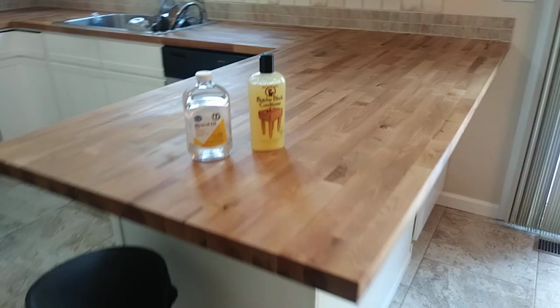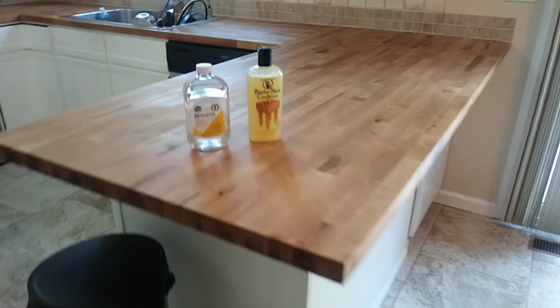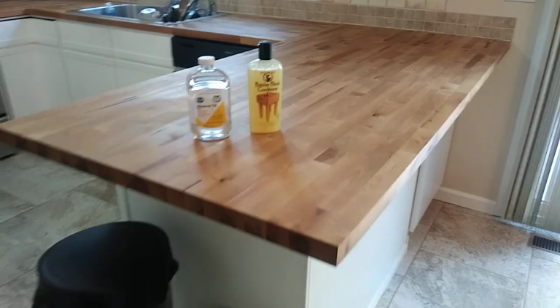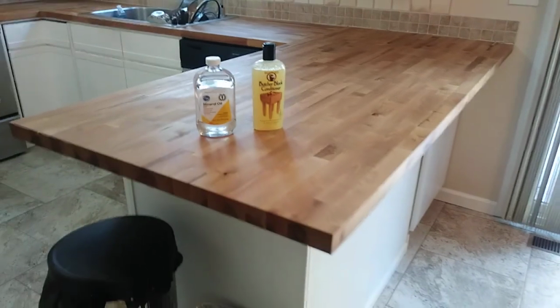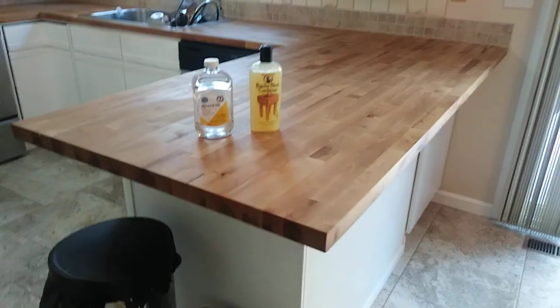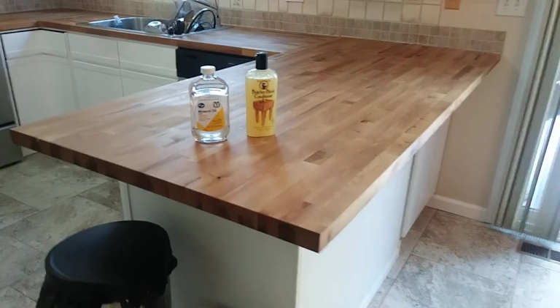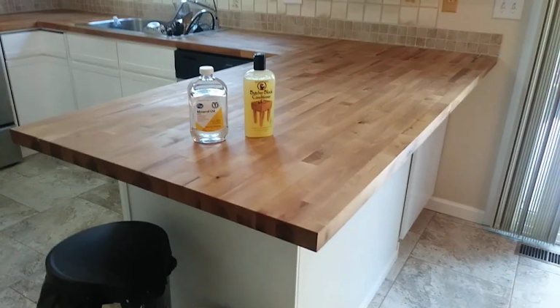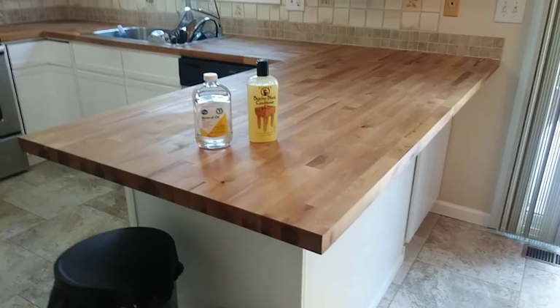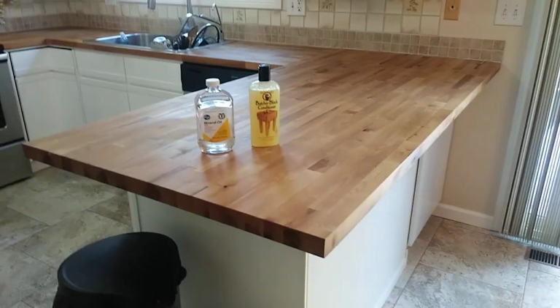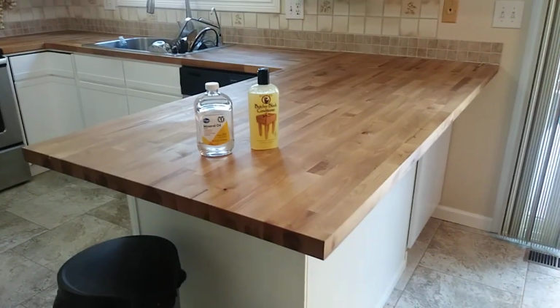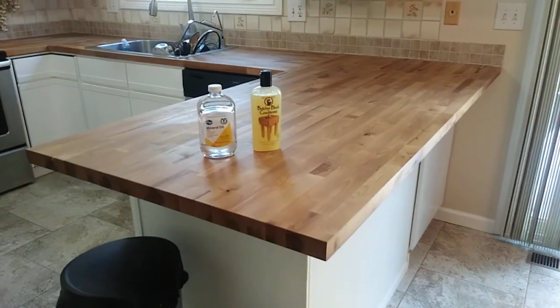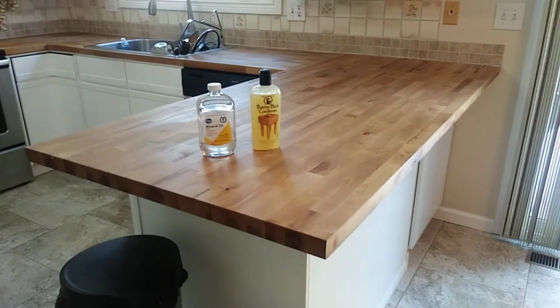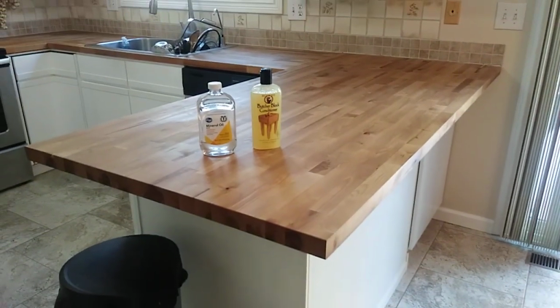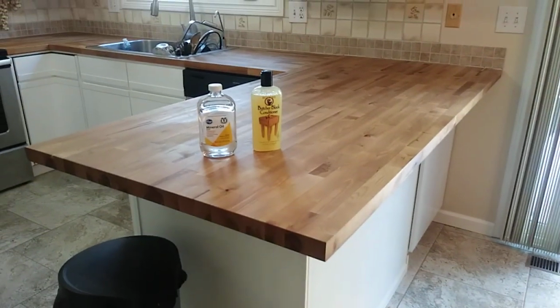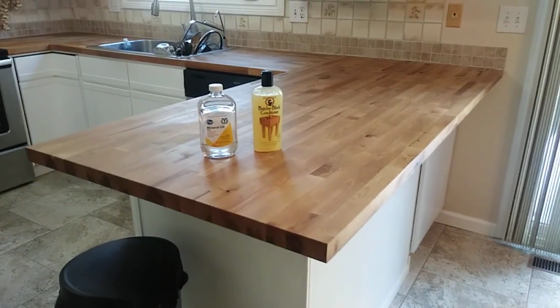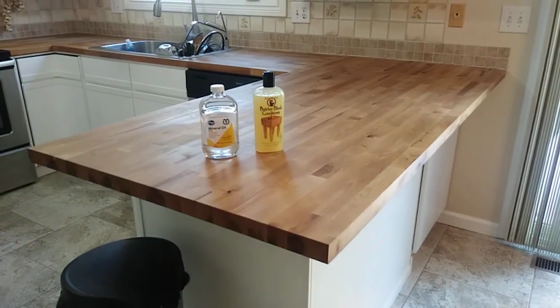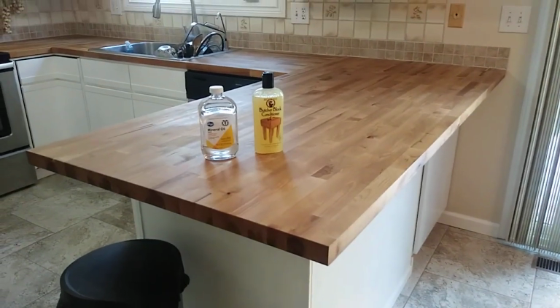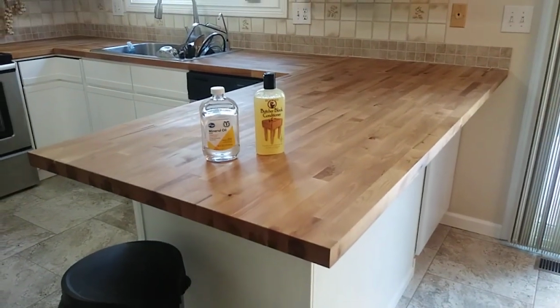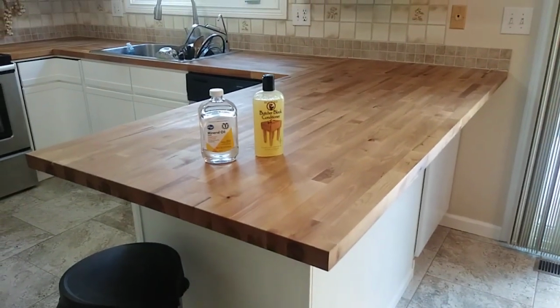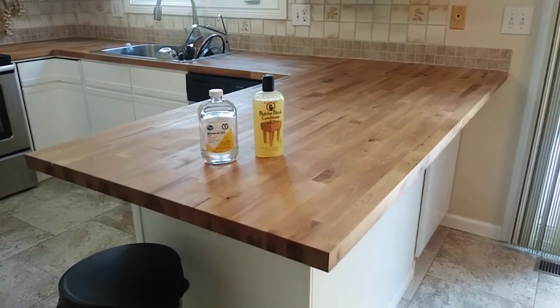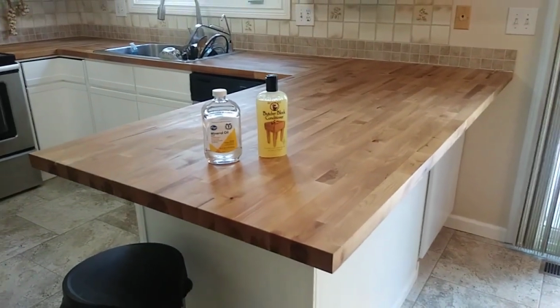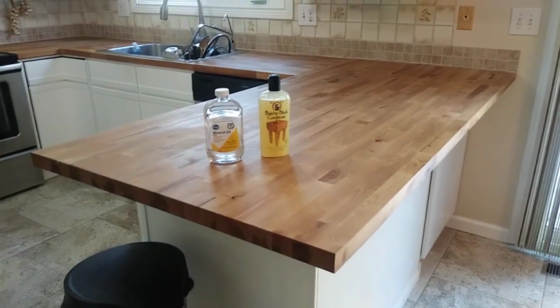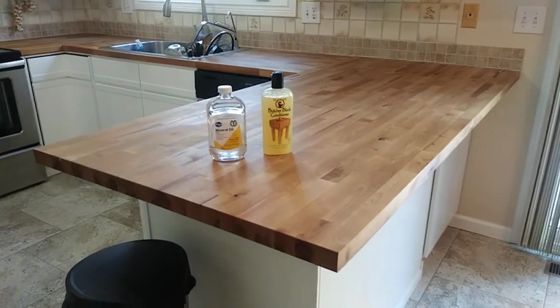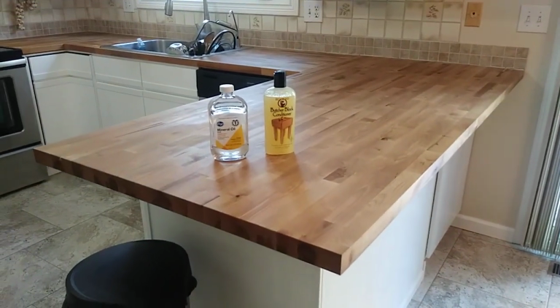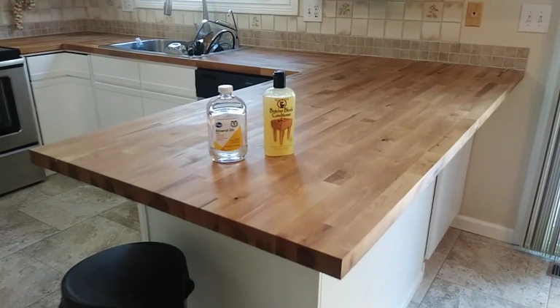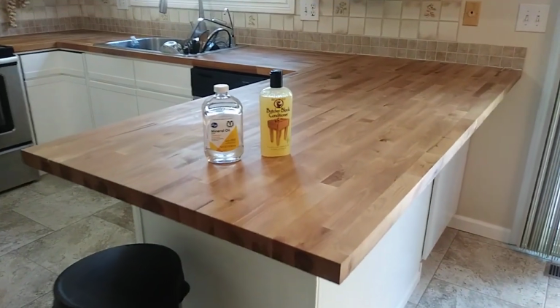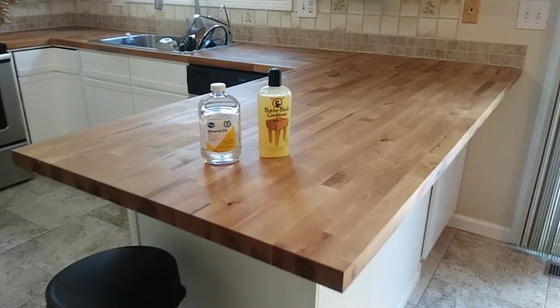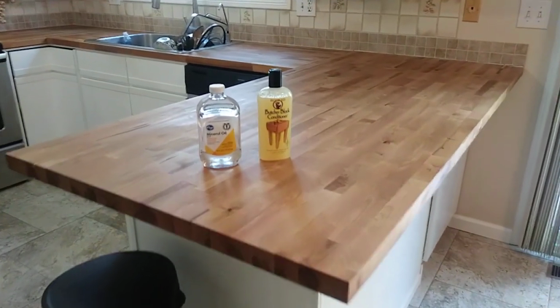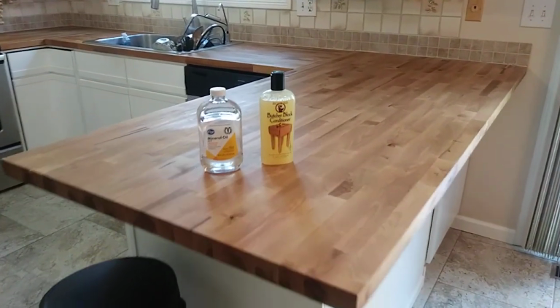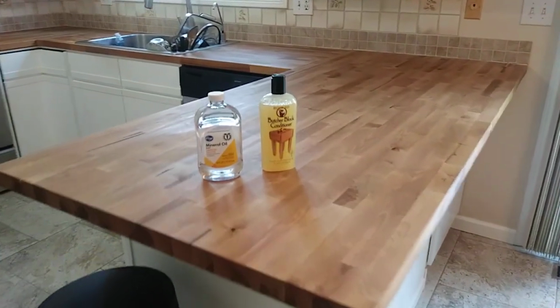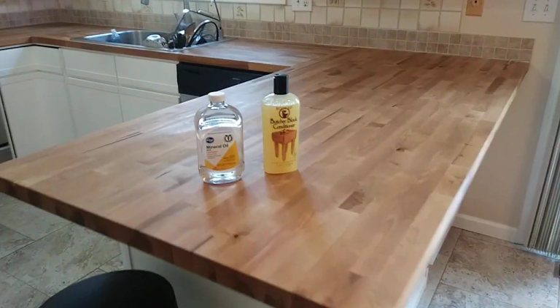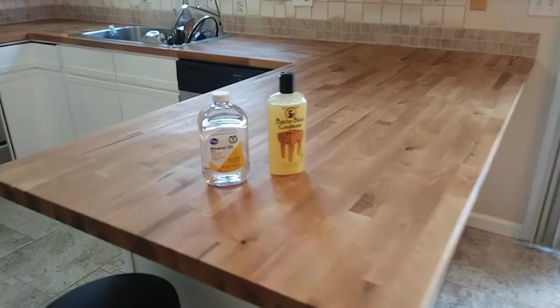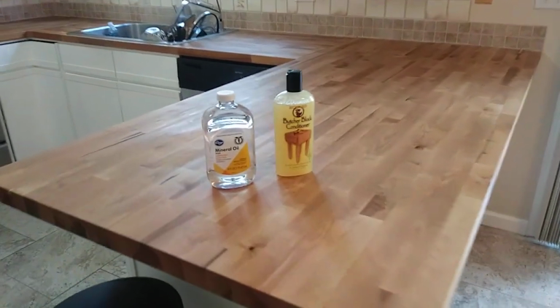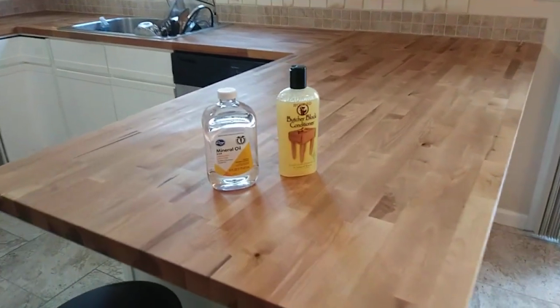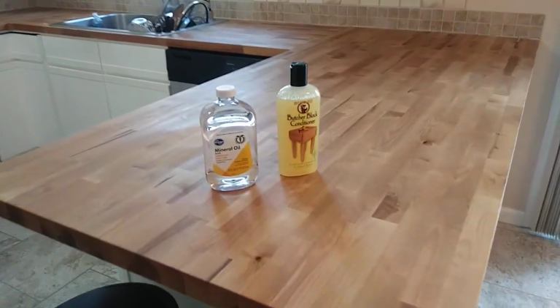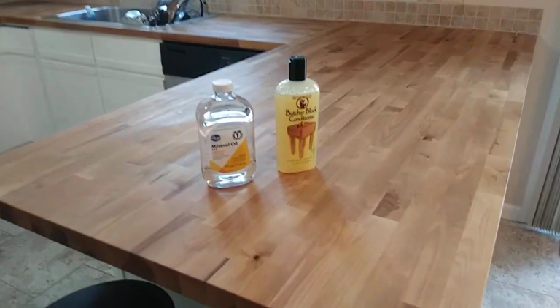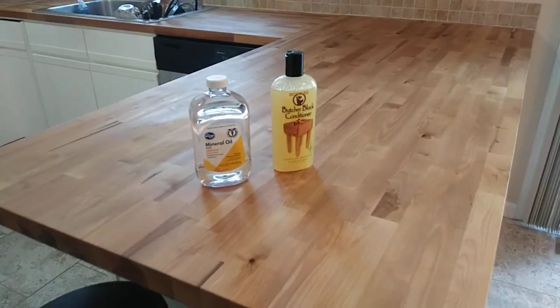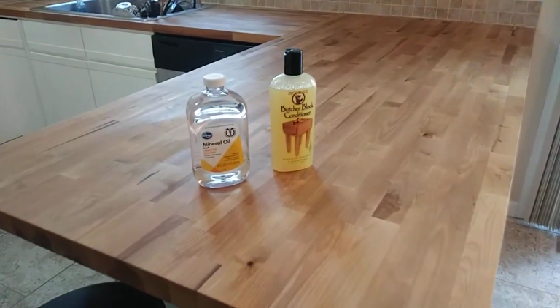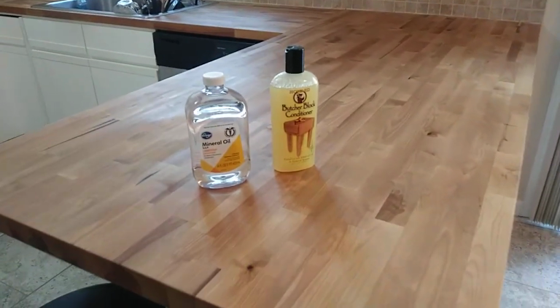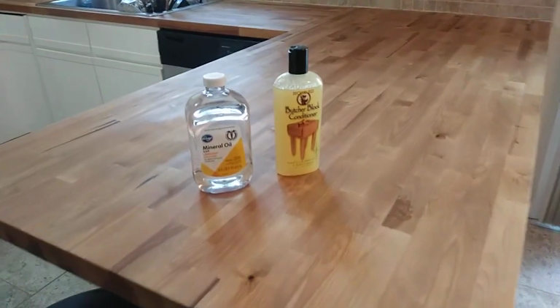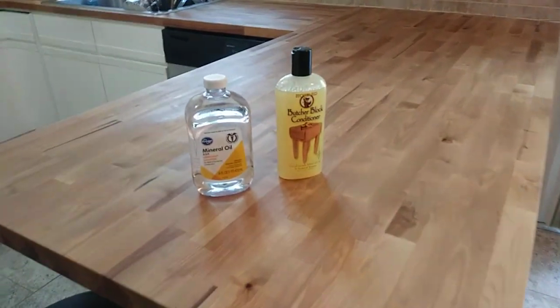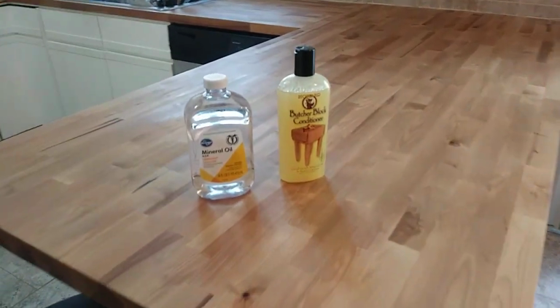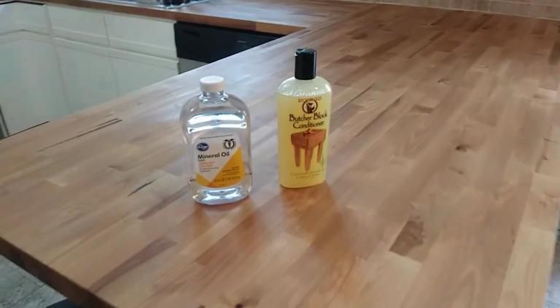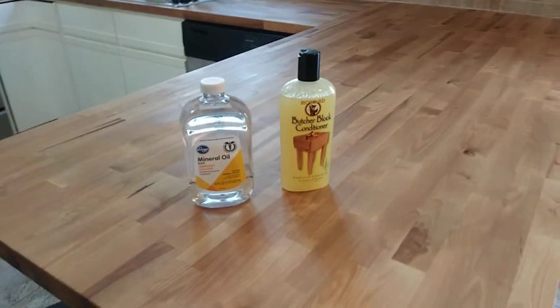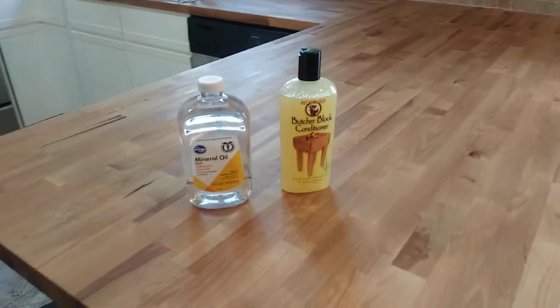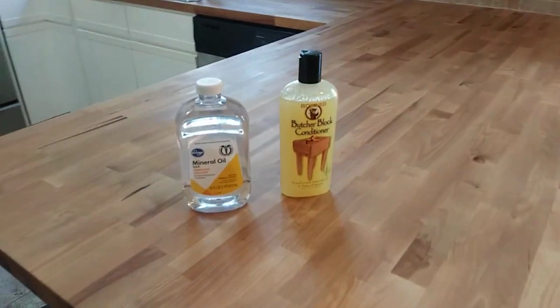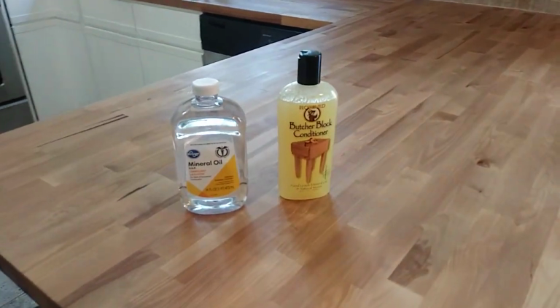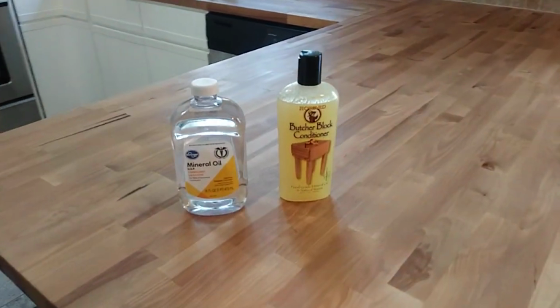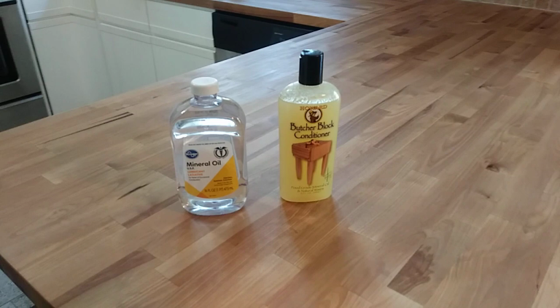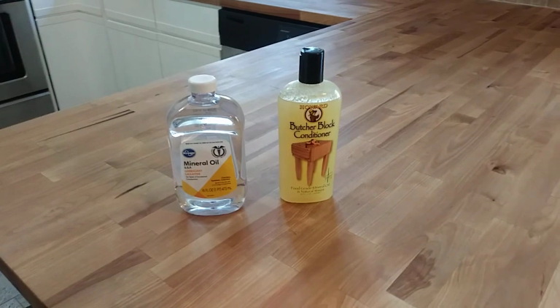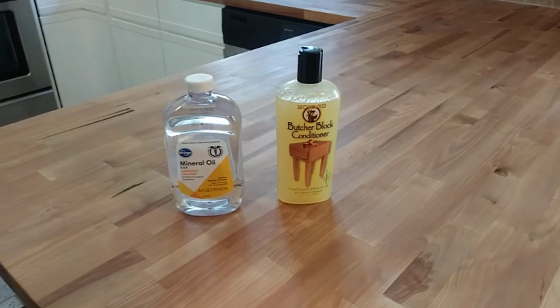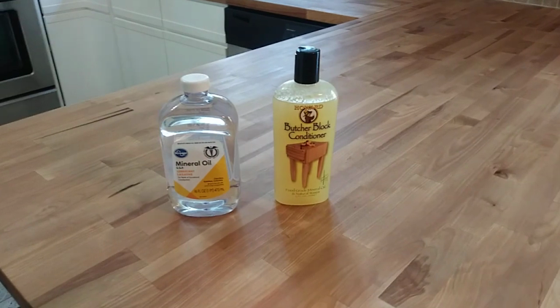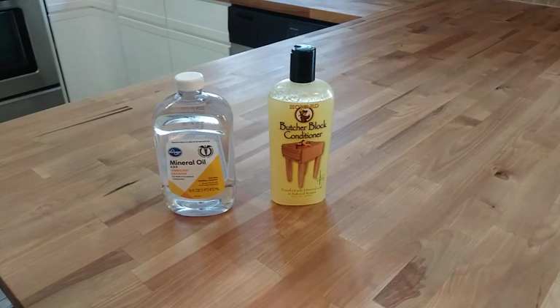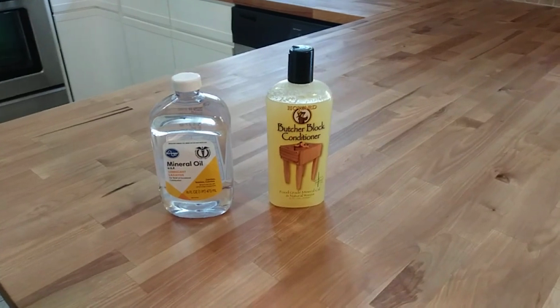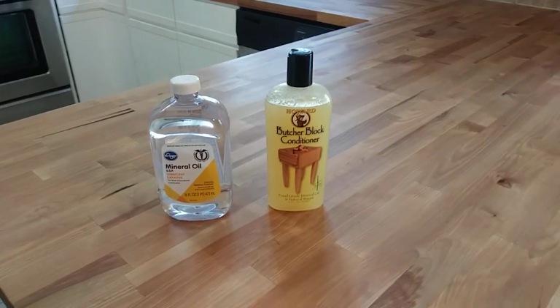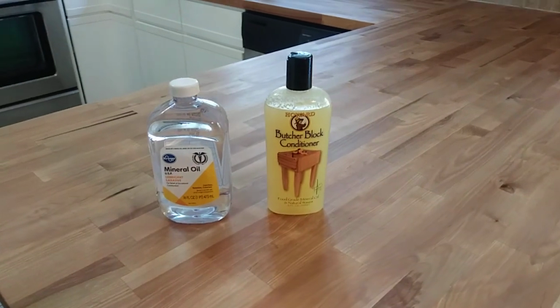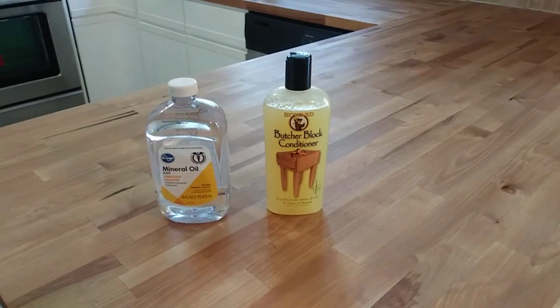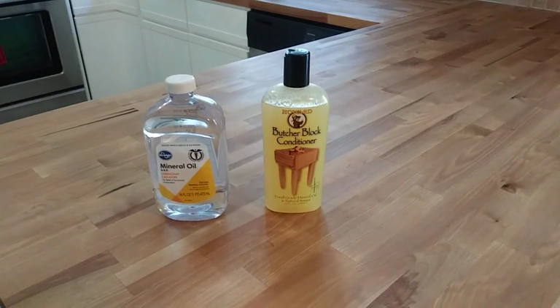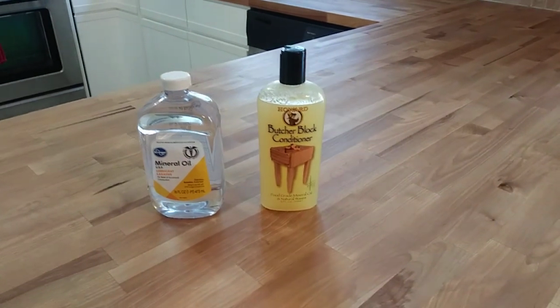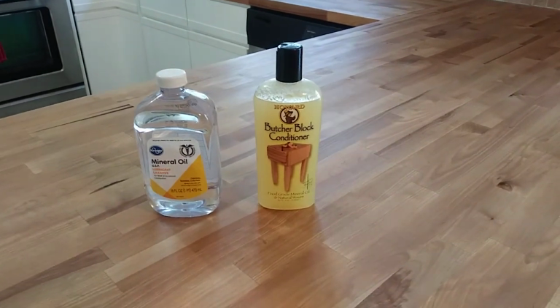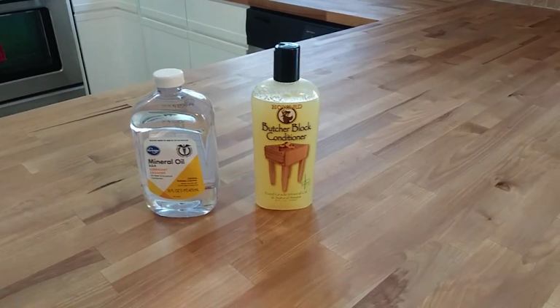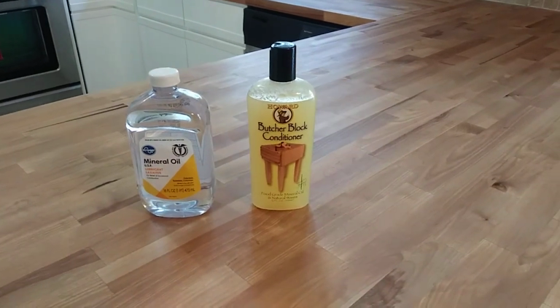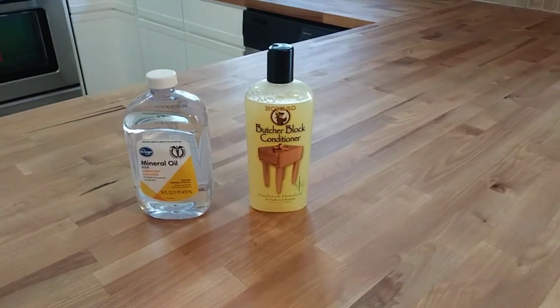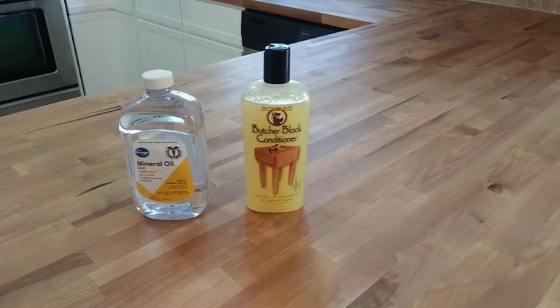Time to refresh the countertops again with one layer of mineral oil and one layer of butcher block conditioner.